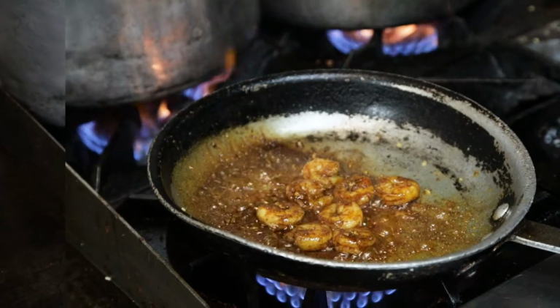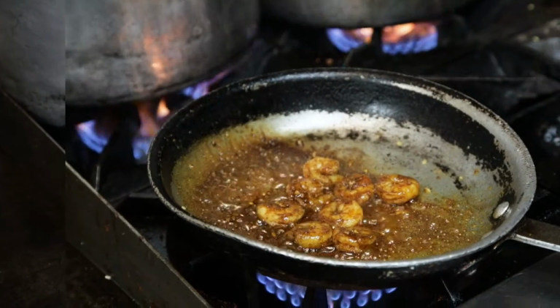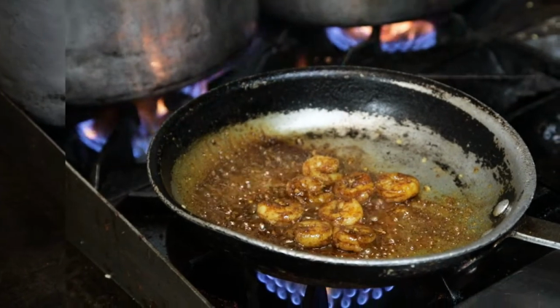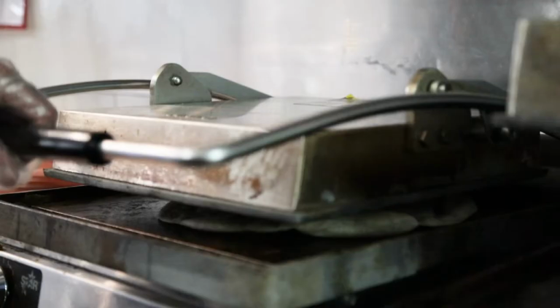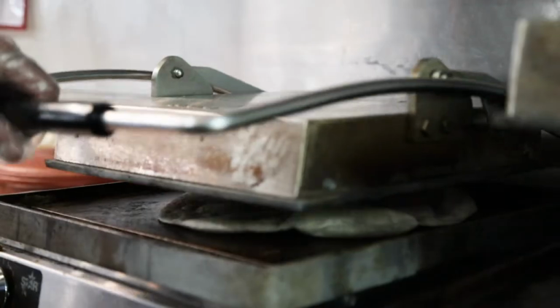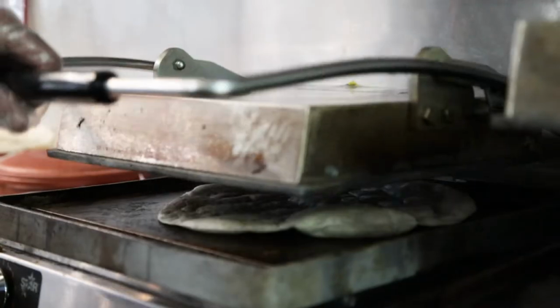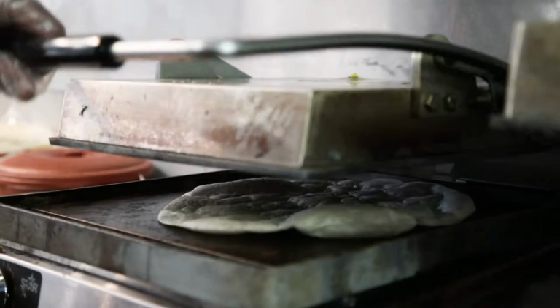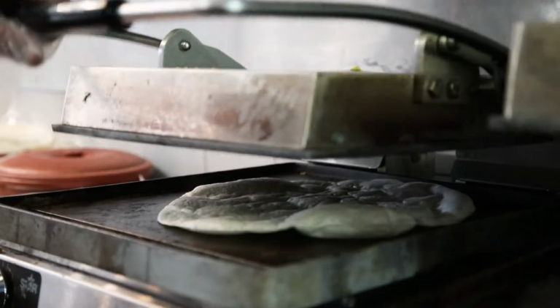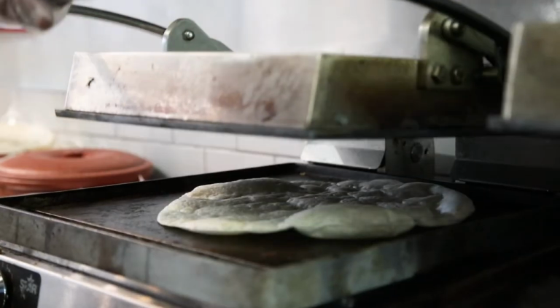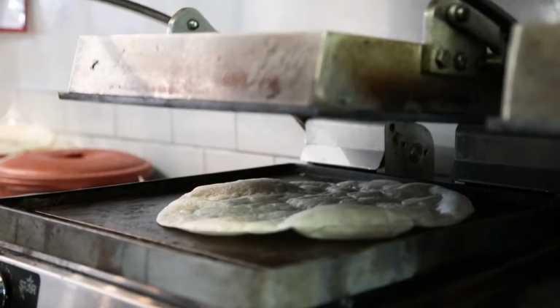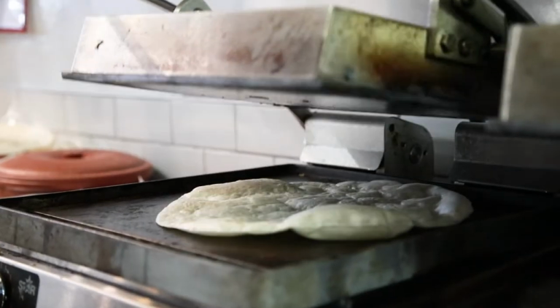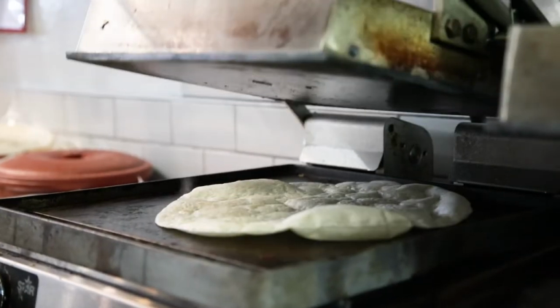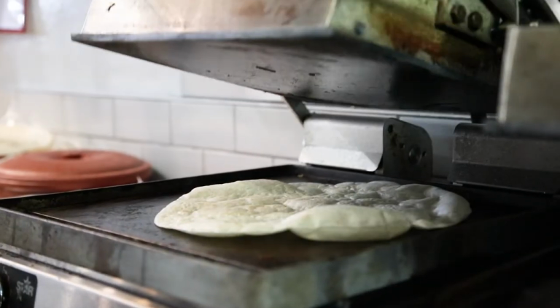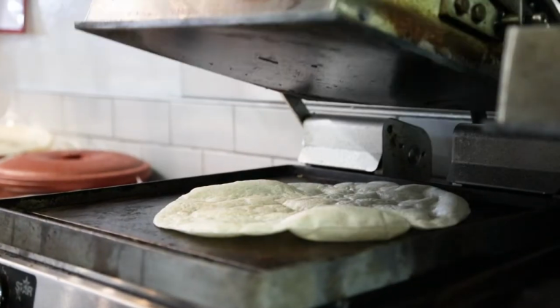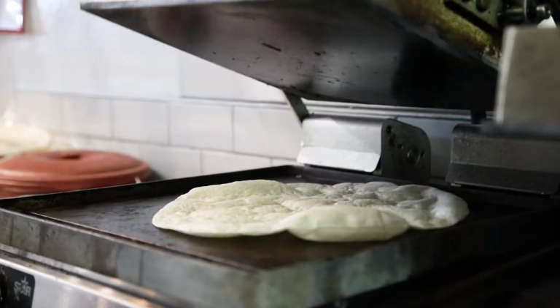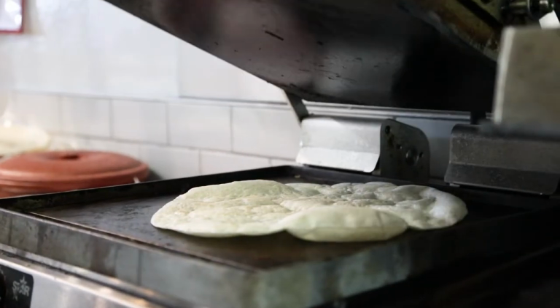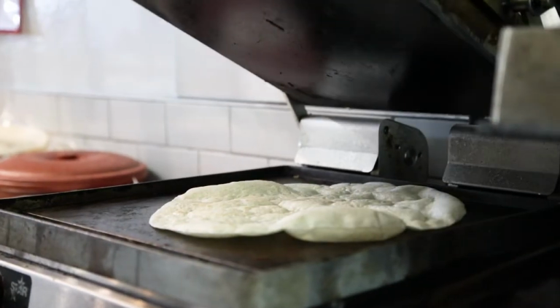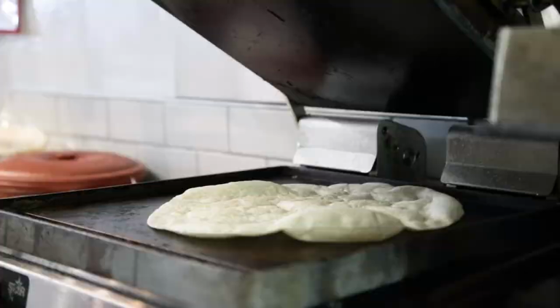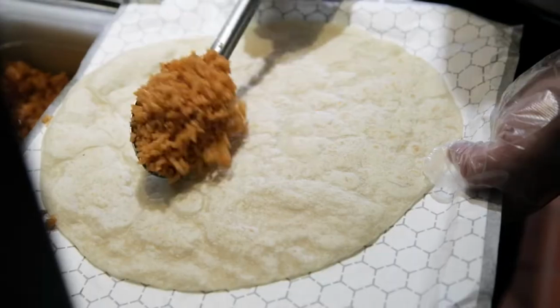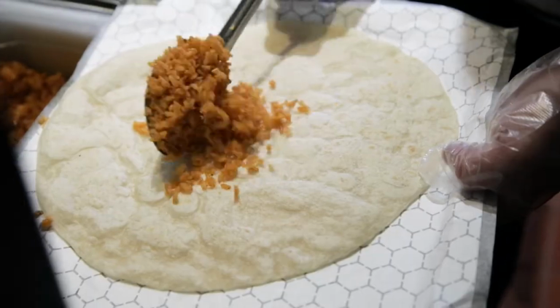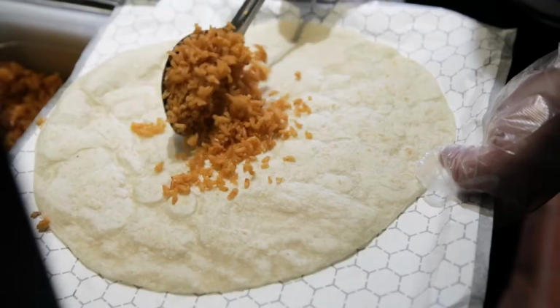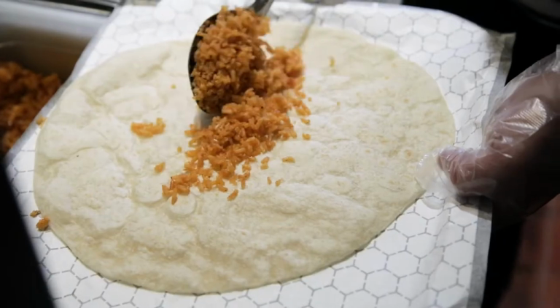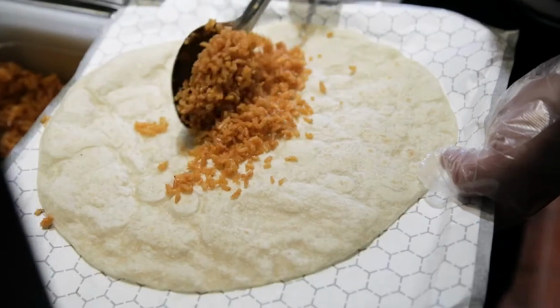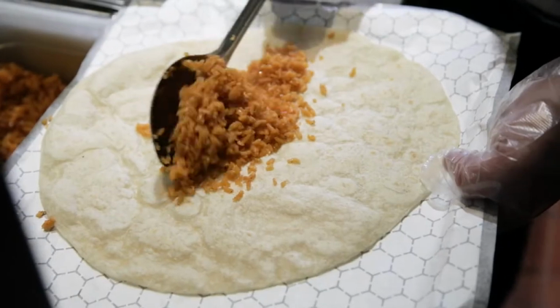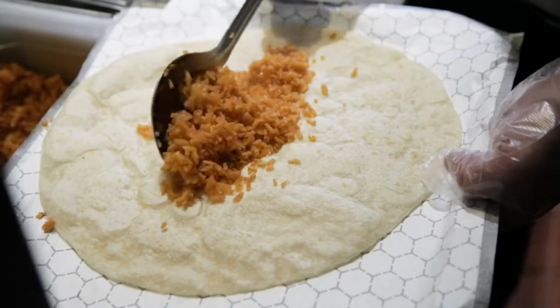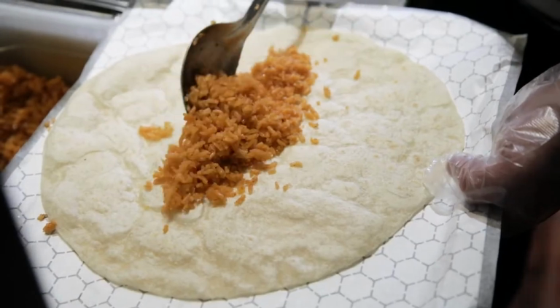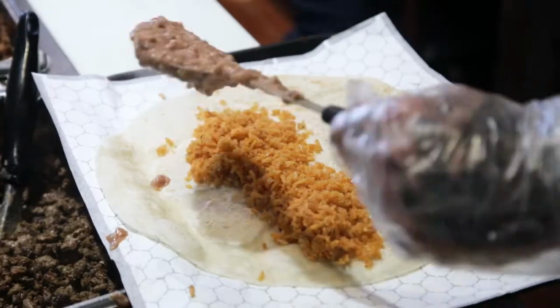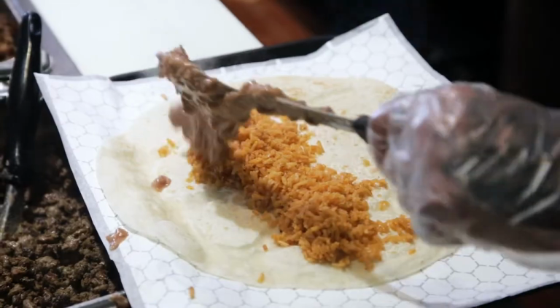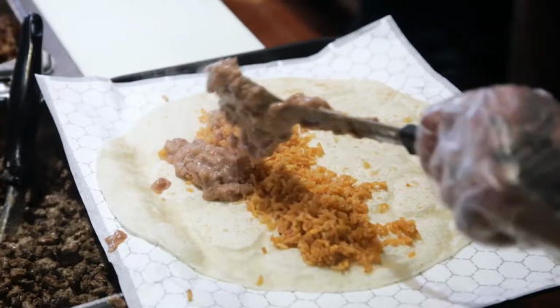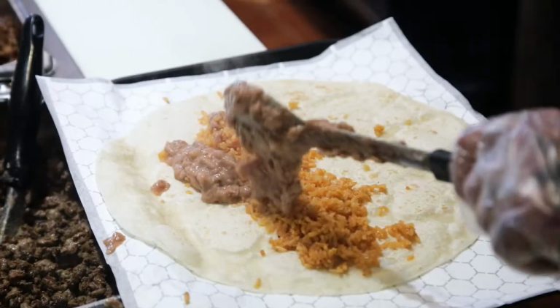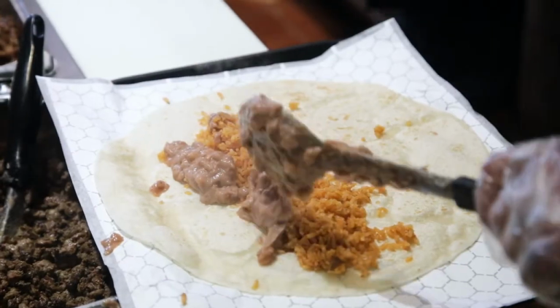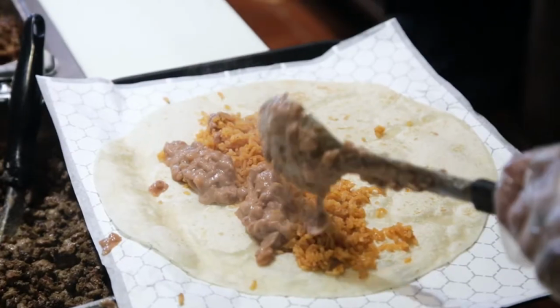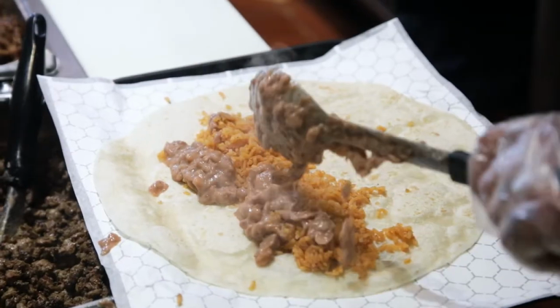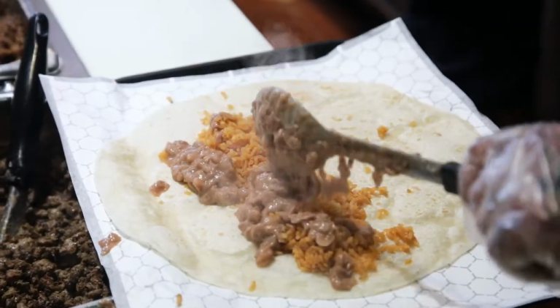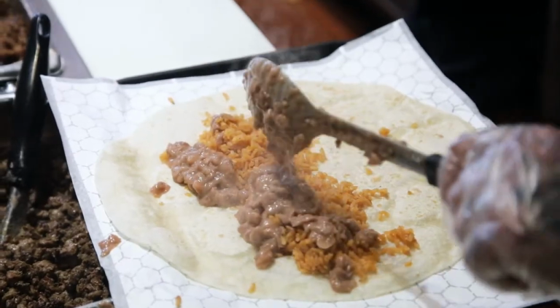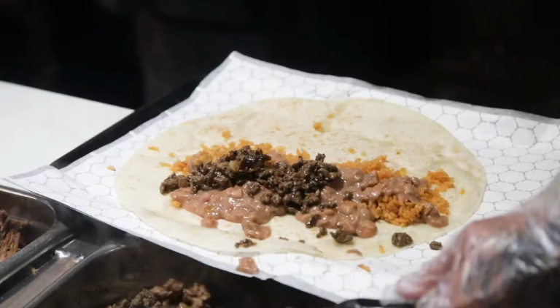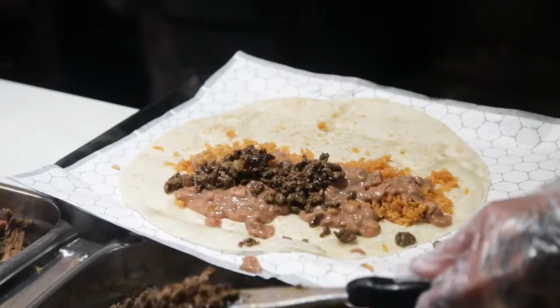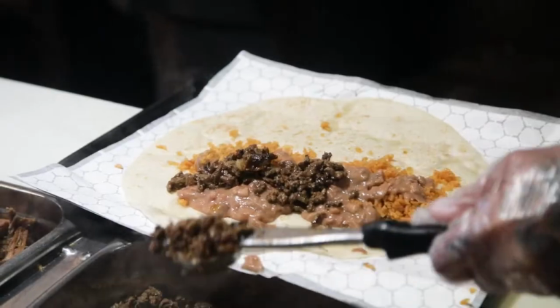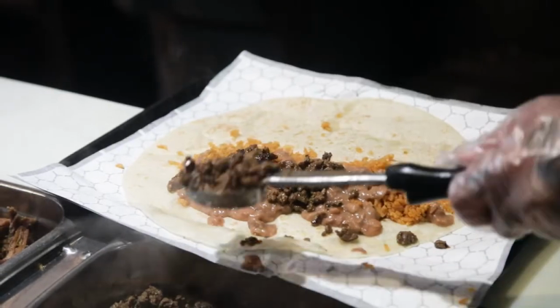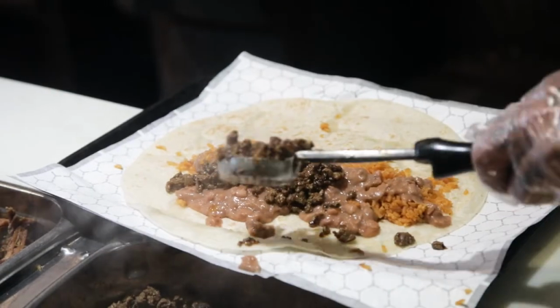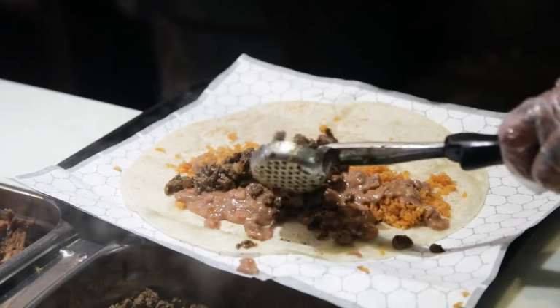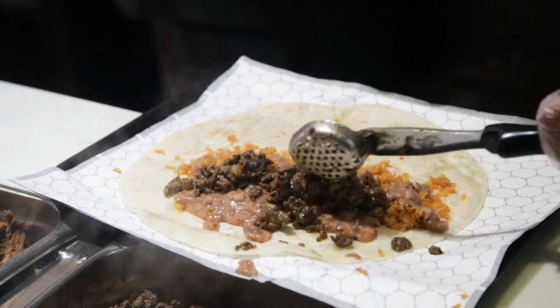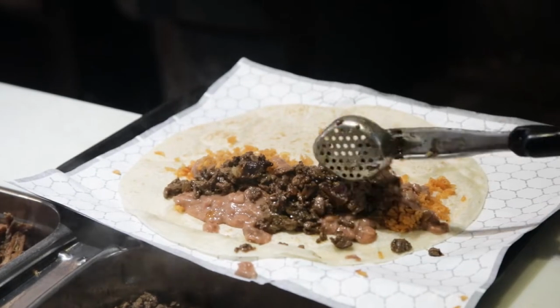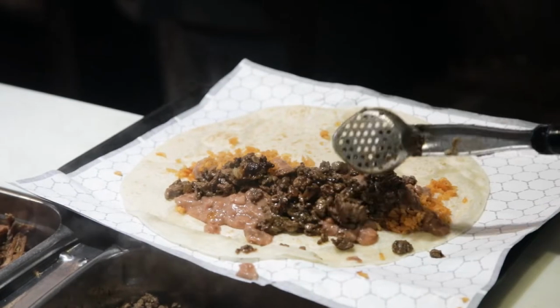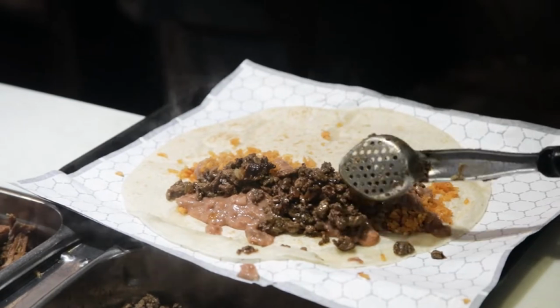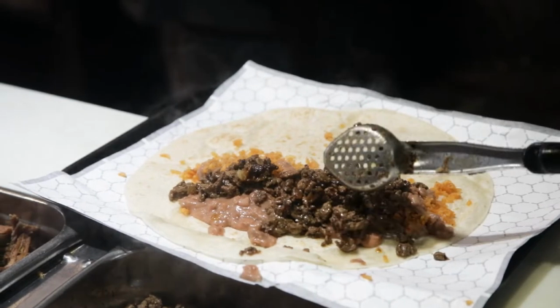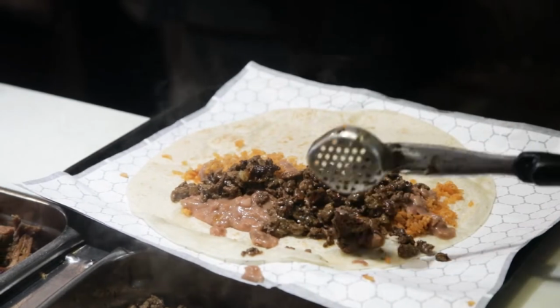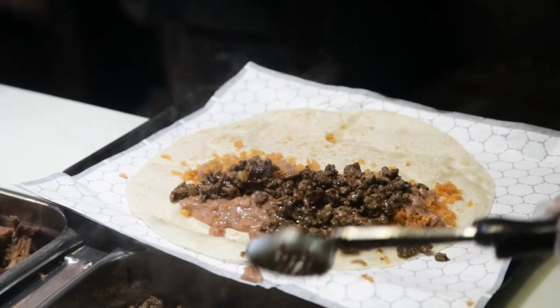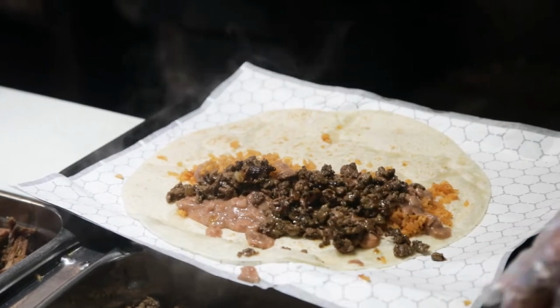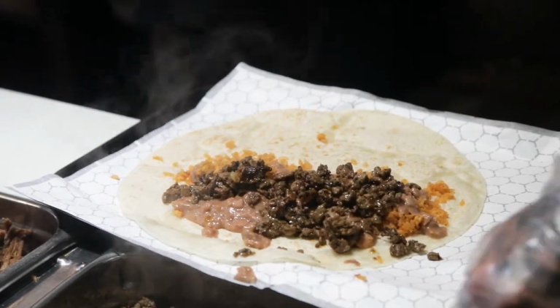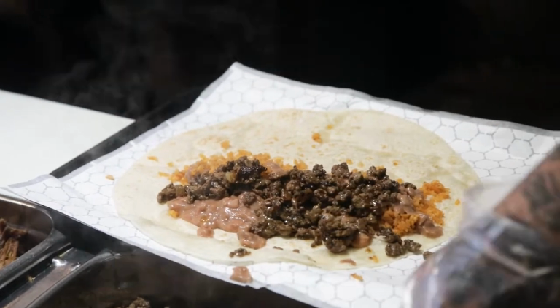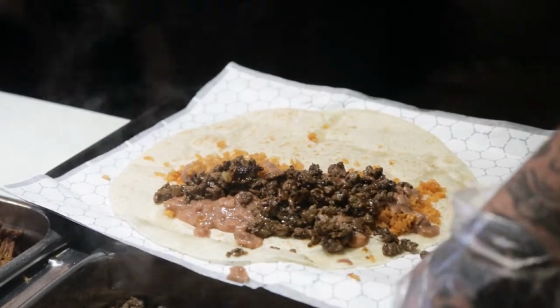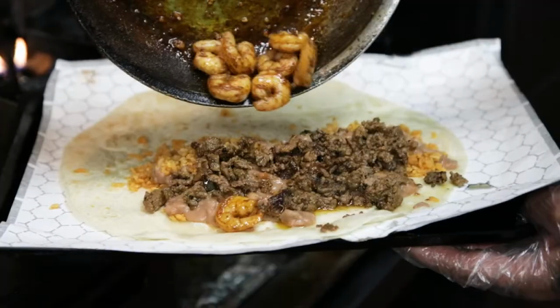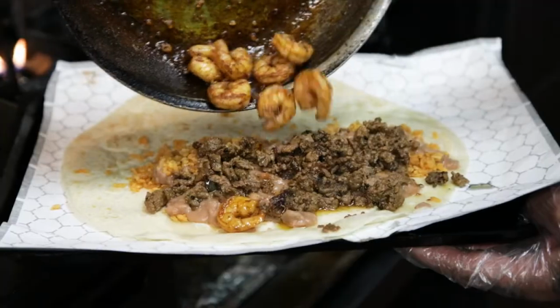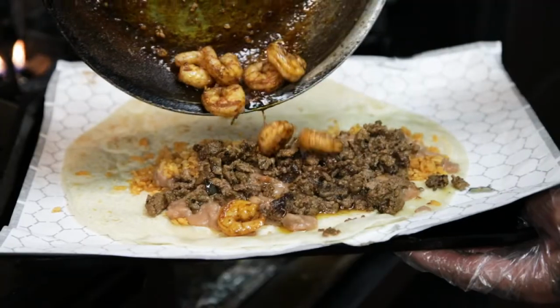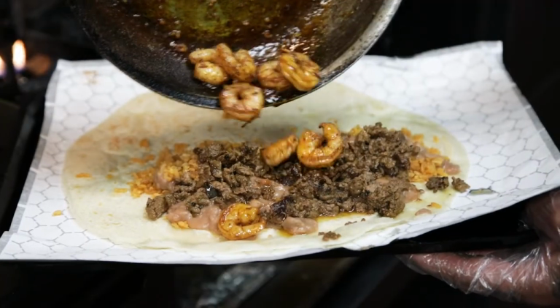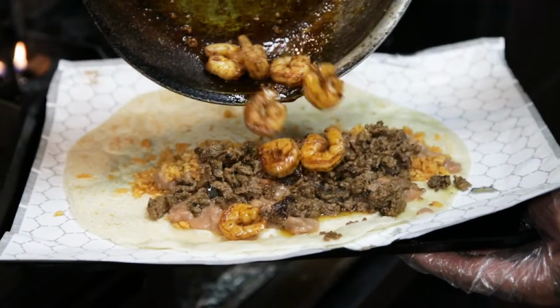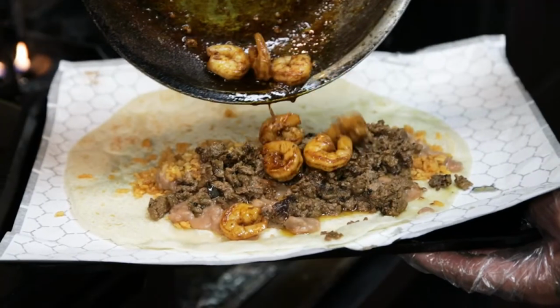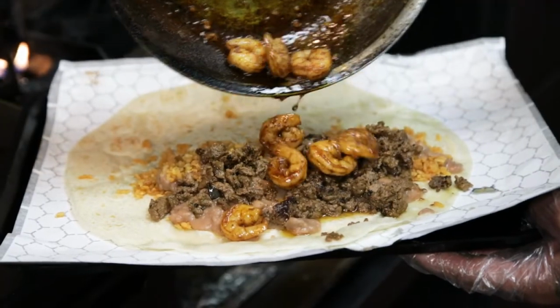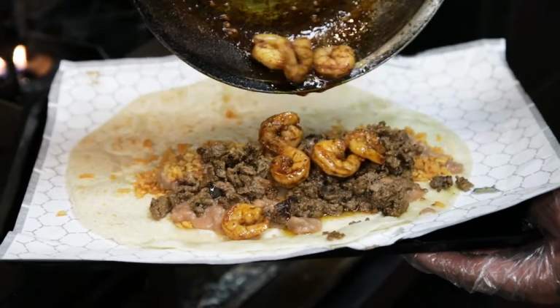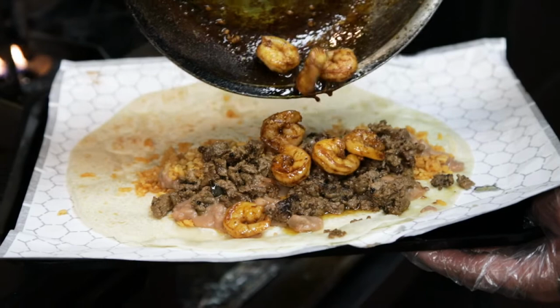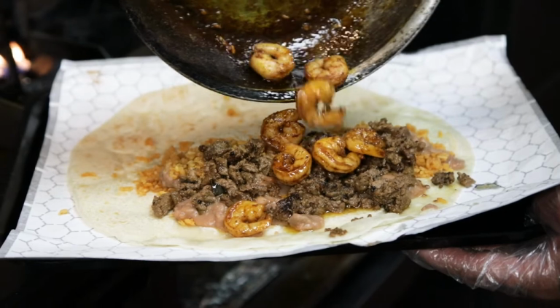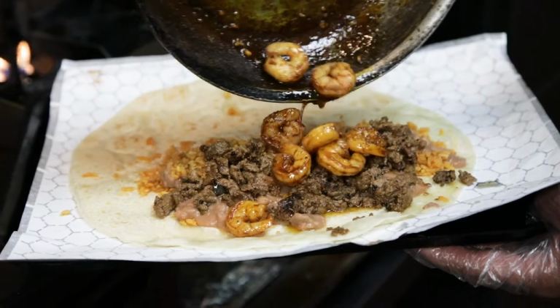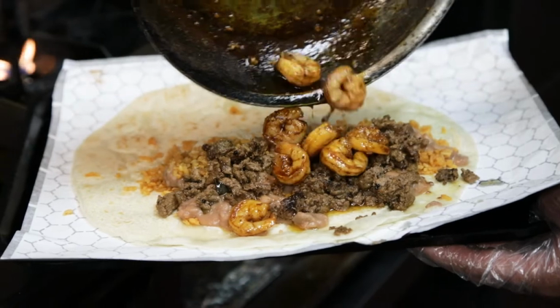We start with a hot tortilla. Now we add our rice and beans, throw a healthy amount of carne asada, and our freshly cooked shrimp.